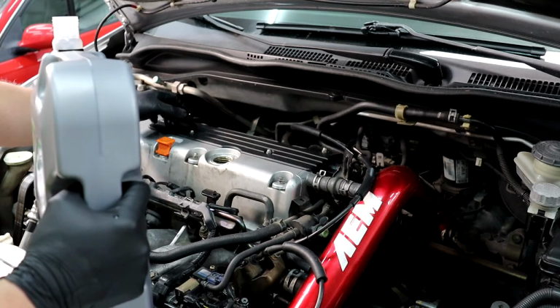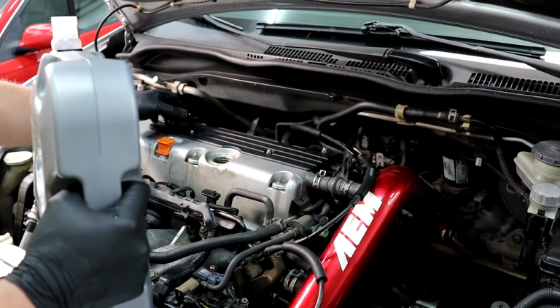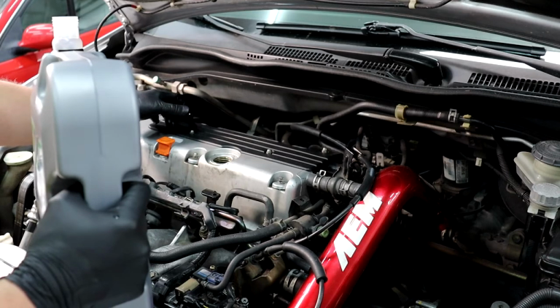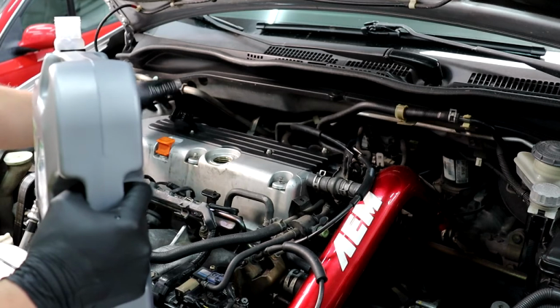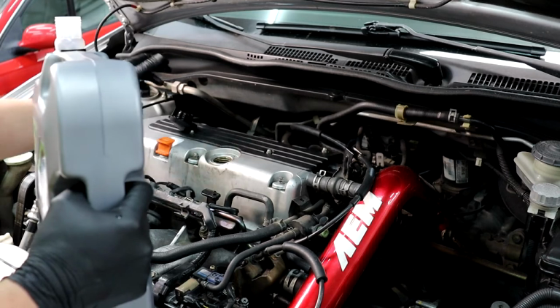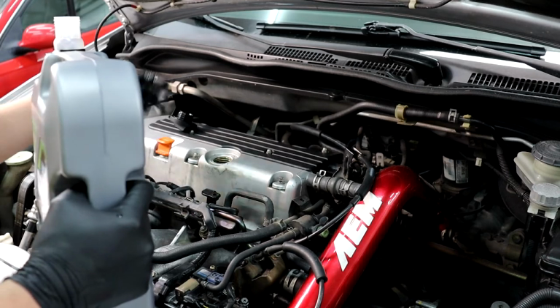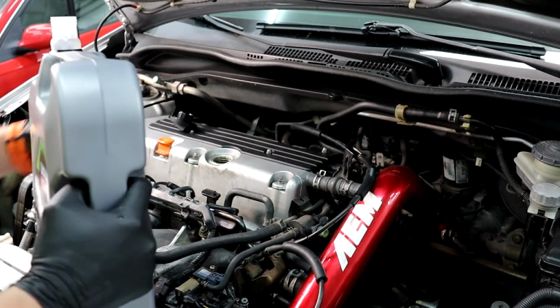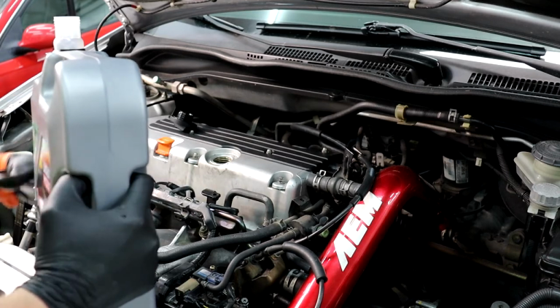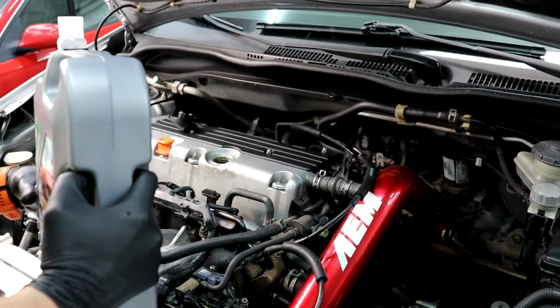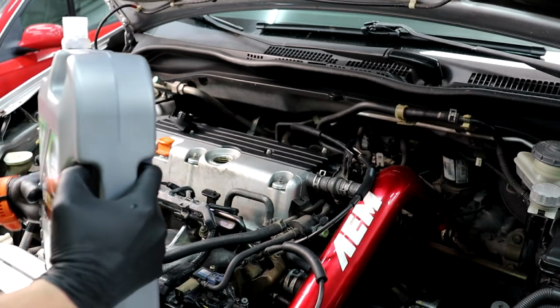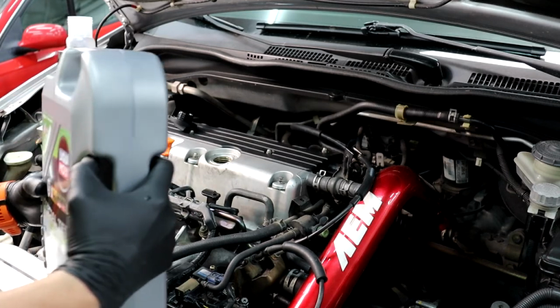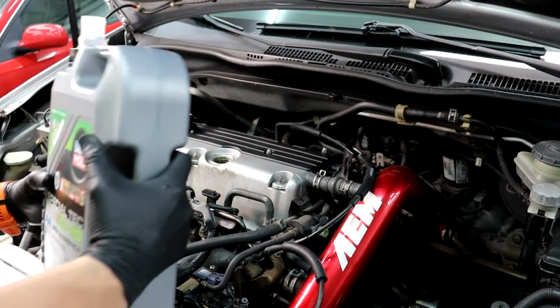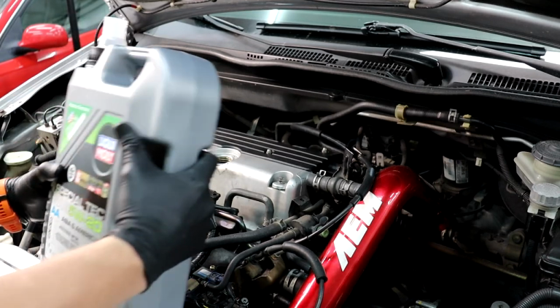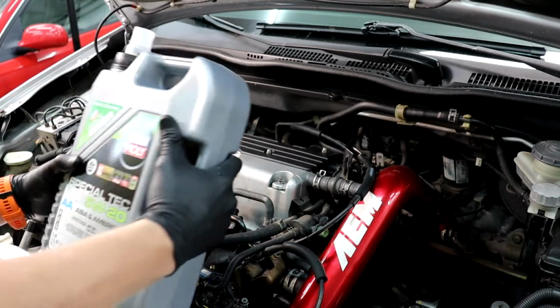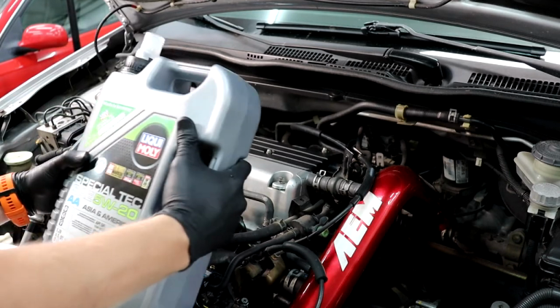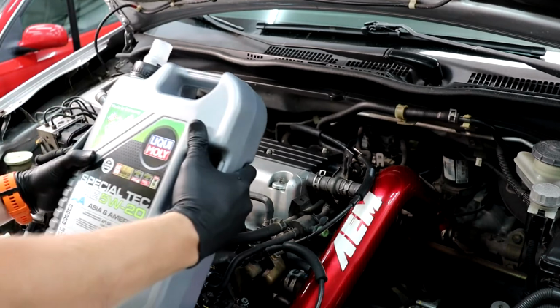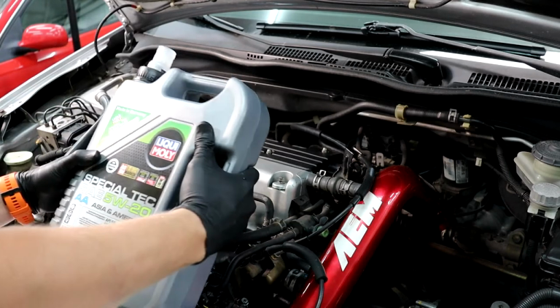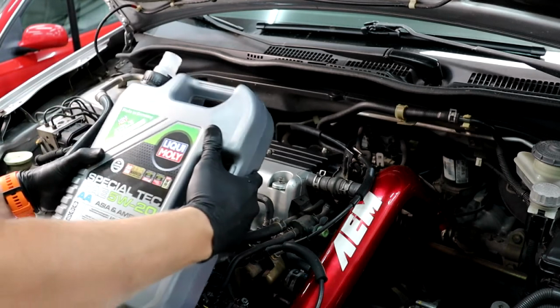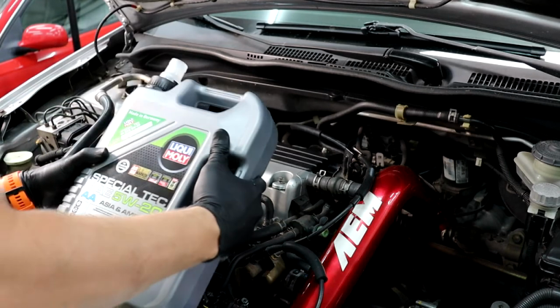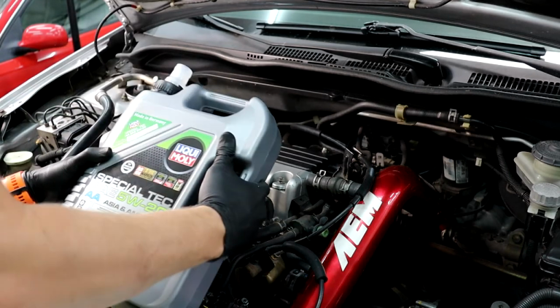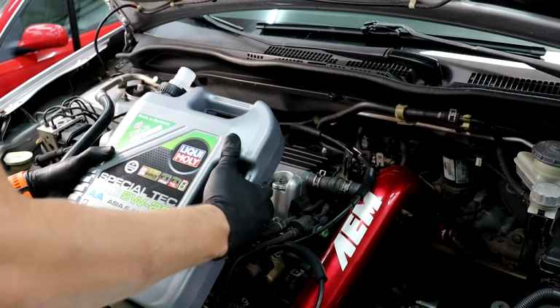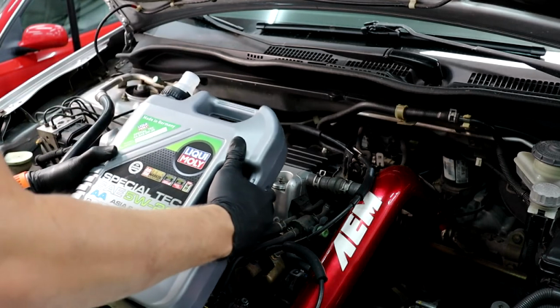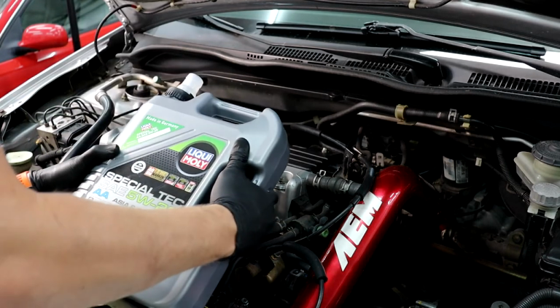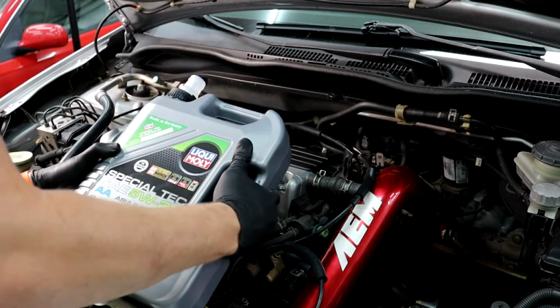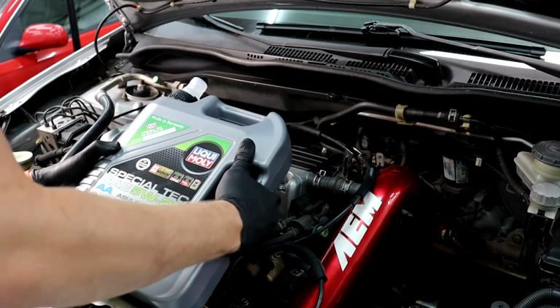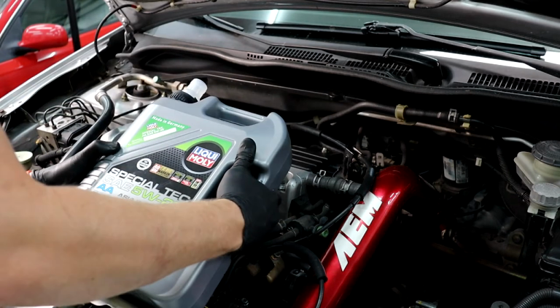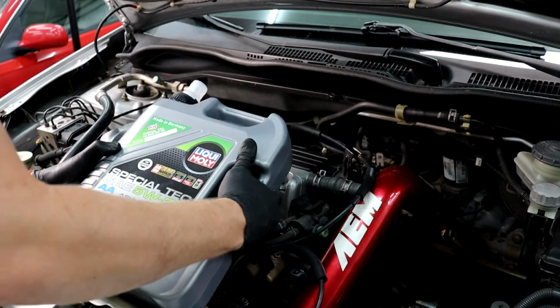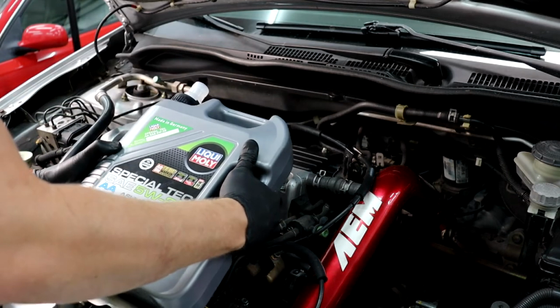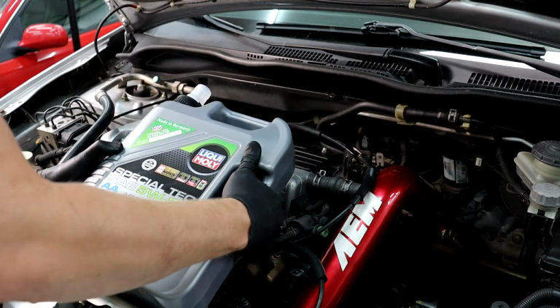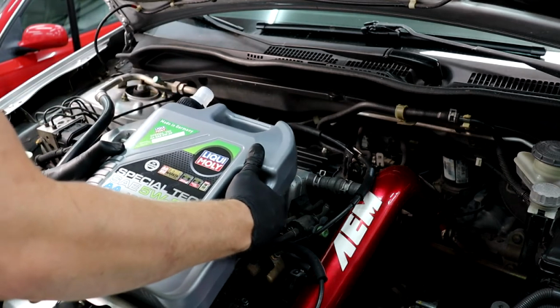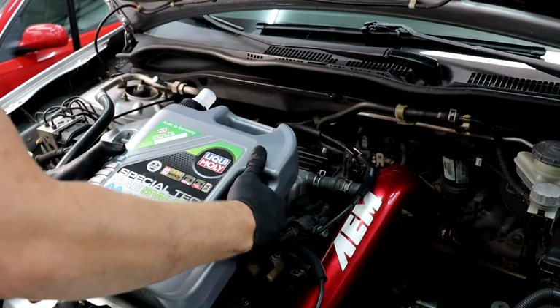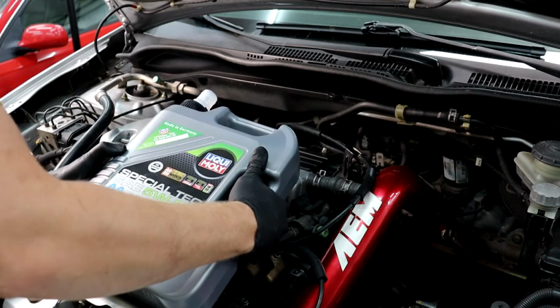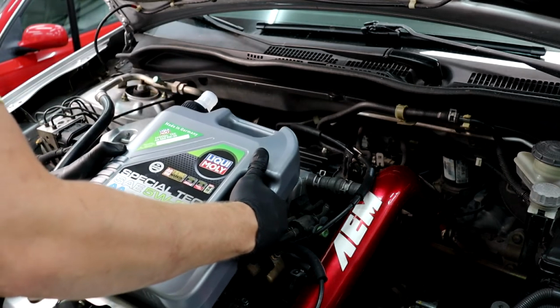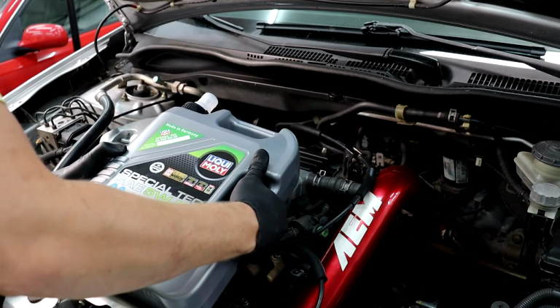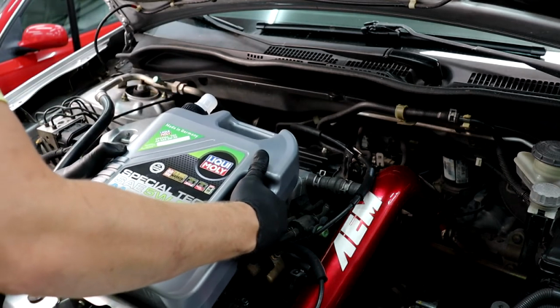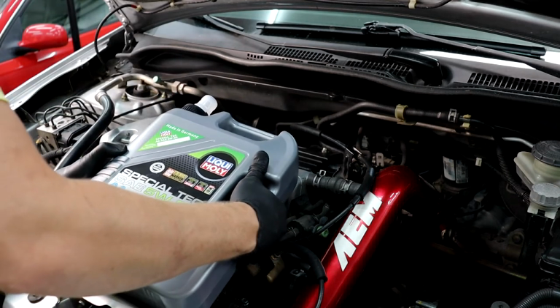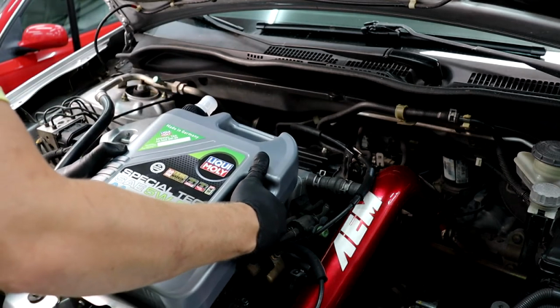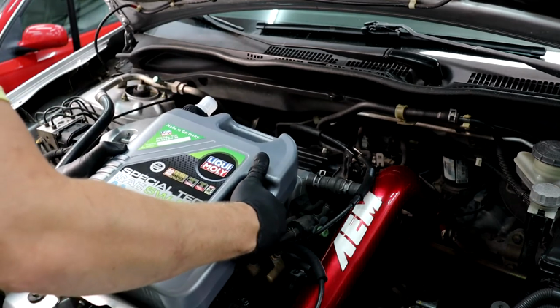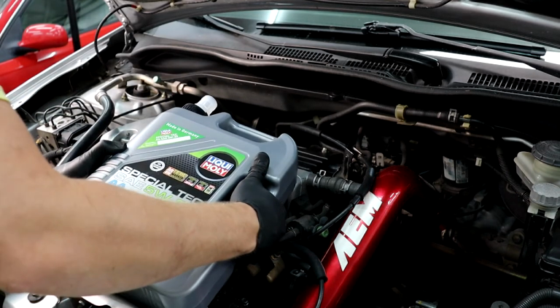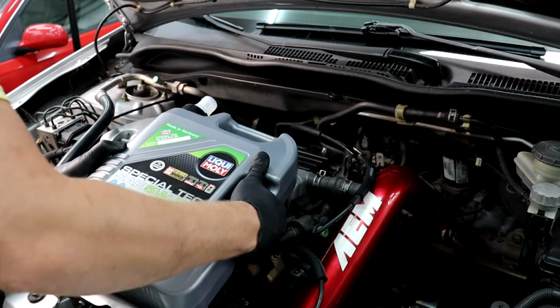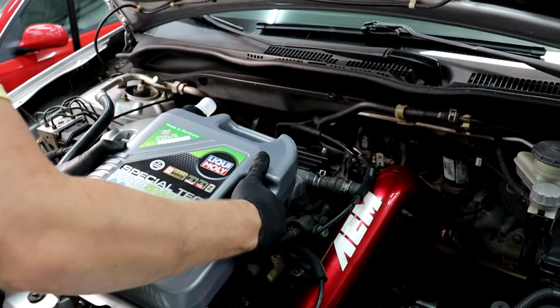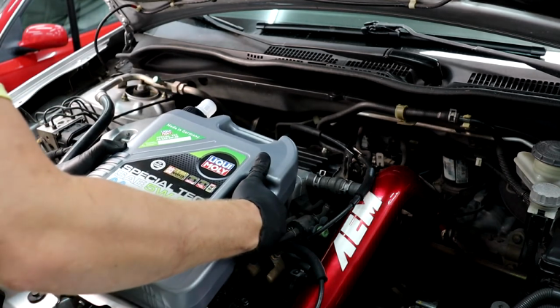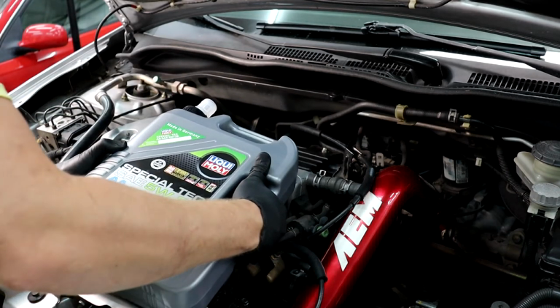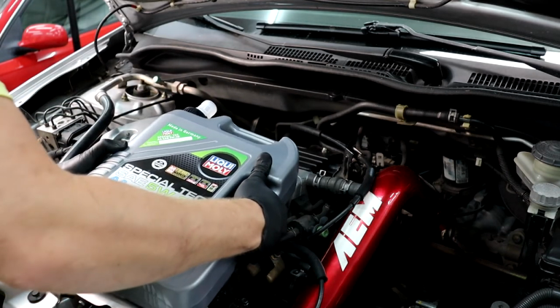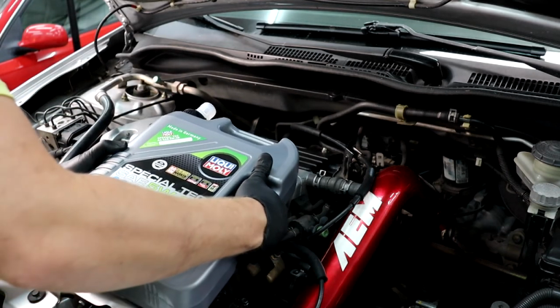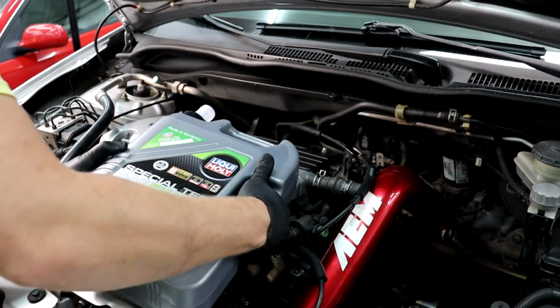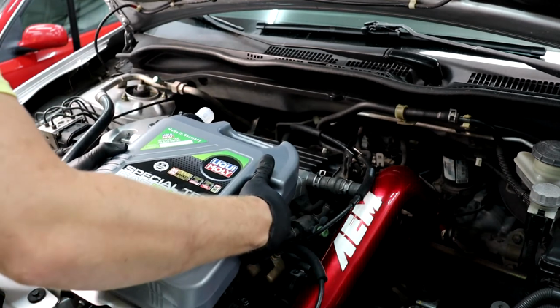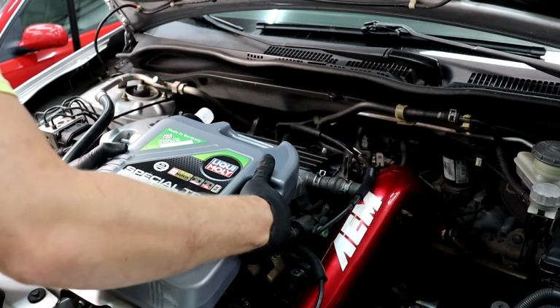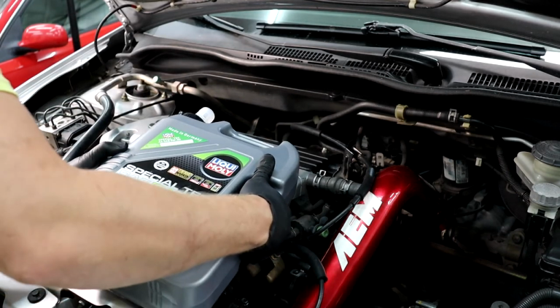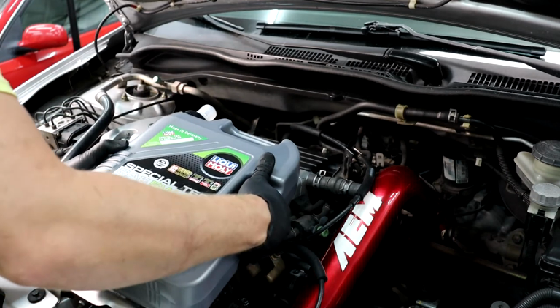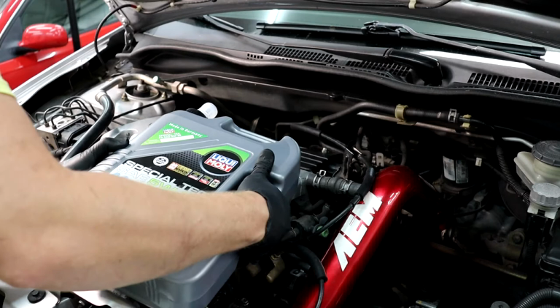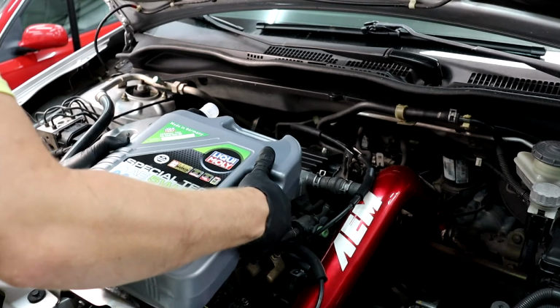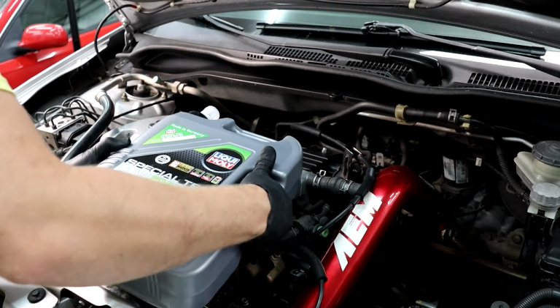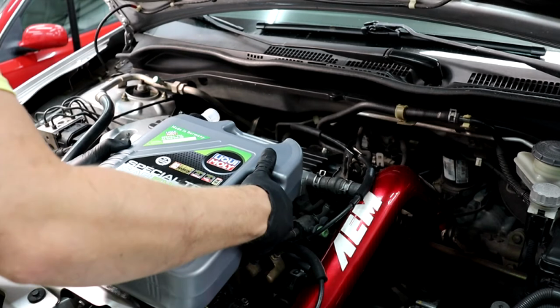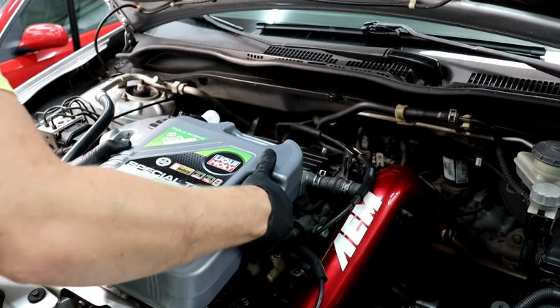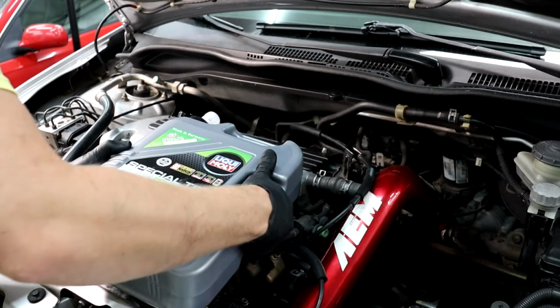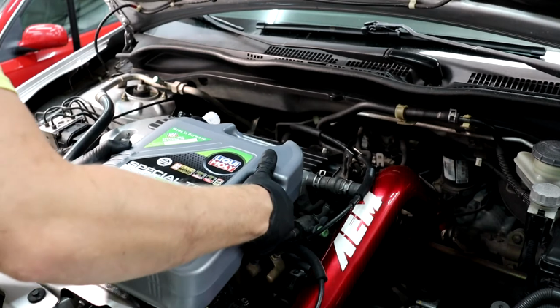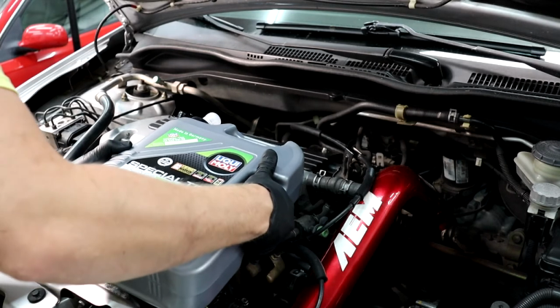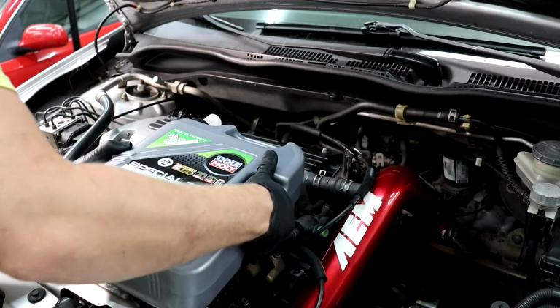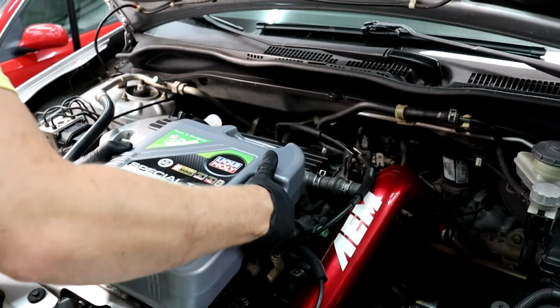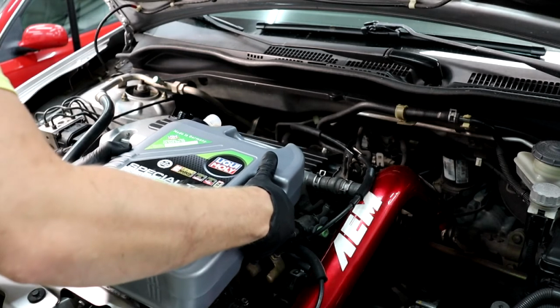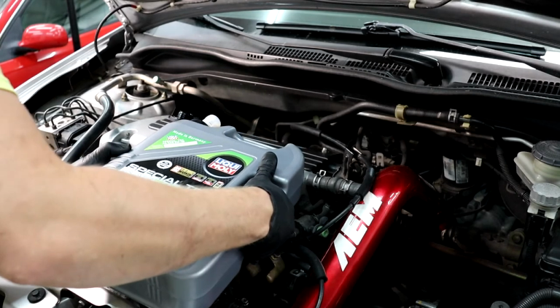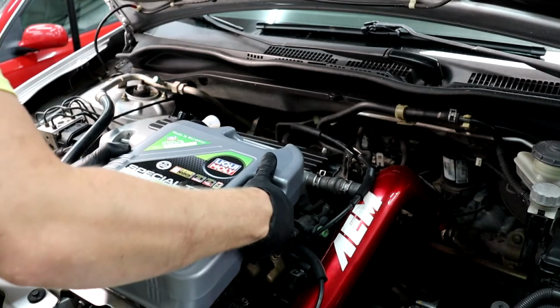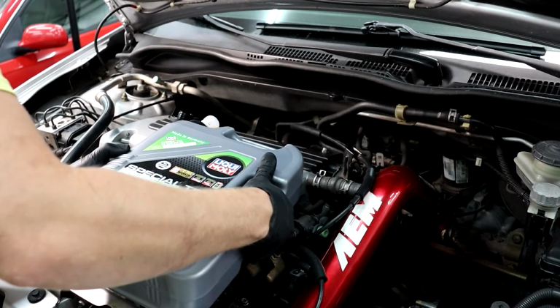German oil in a Japanese car — hopefully this isn't a bad omen, although I guess the car was designed in Frankfurt.